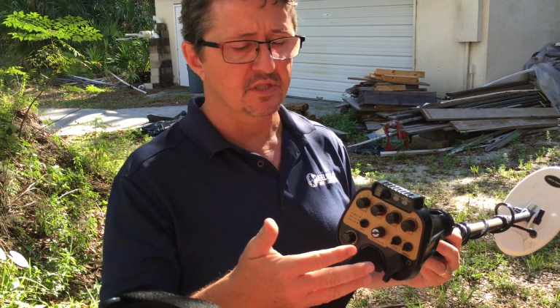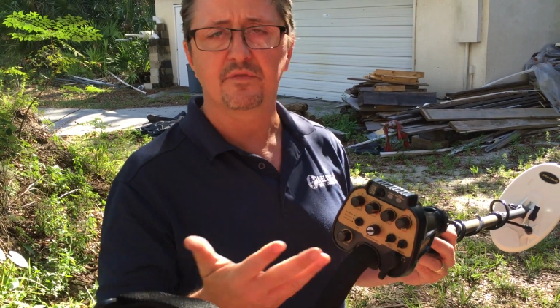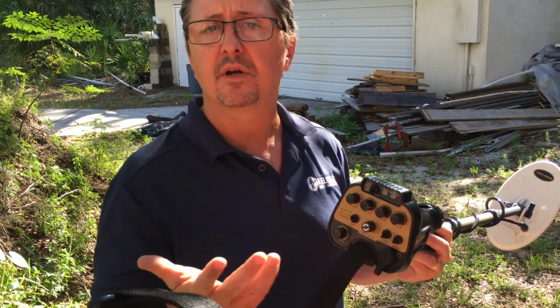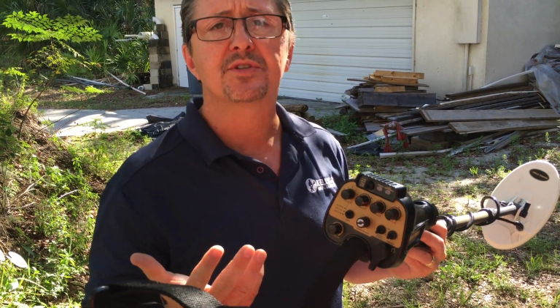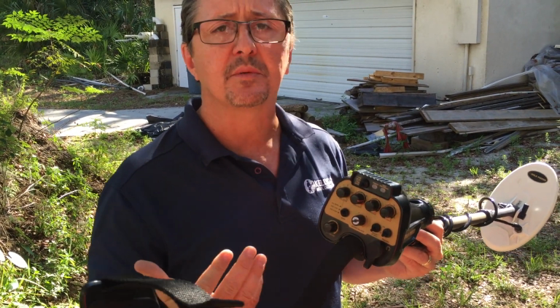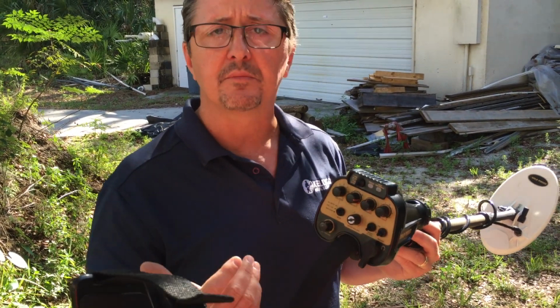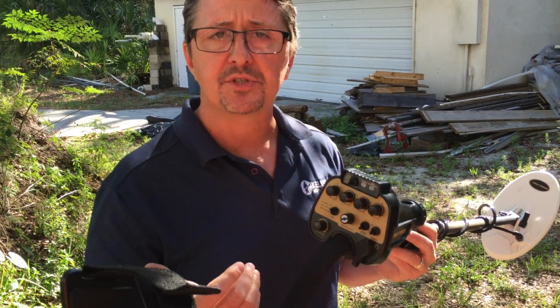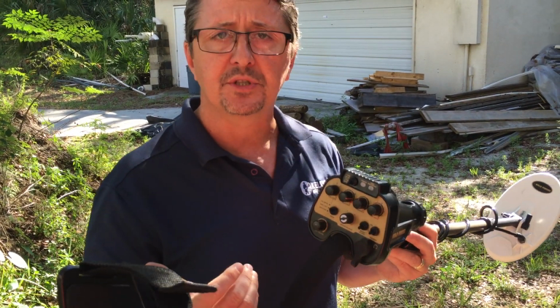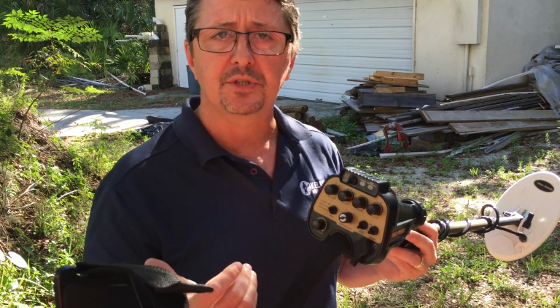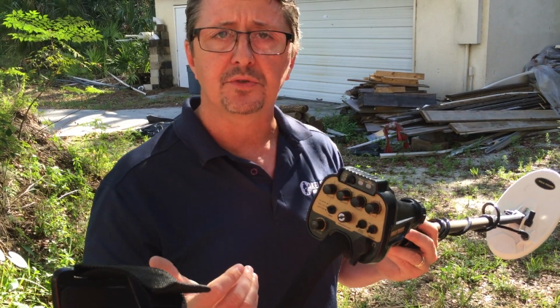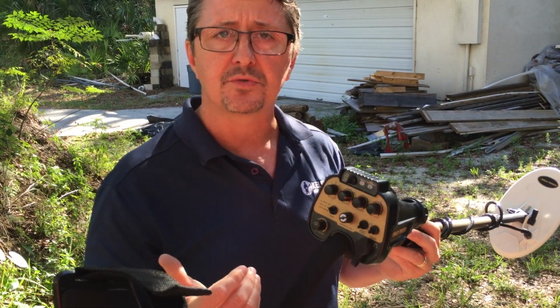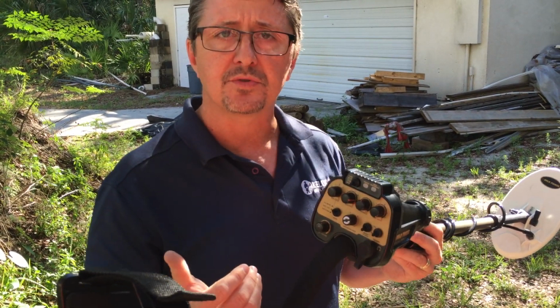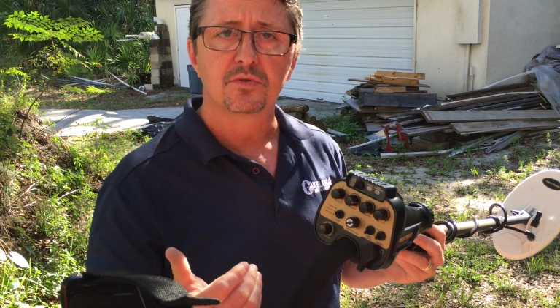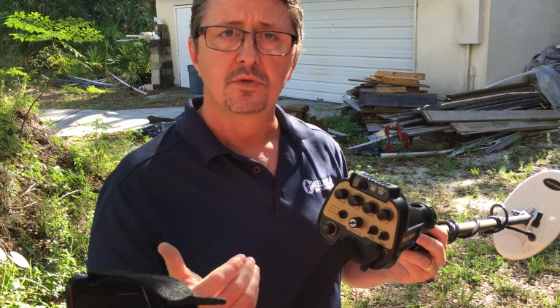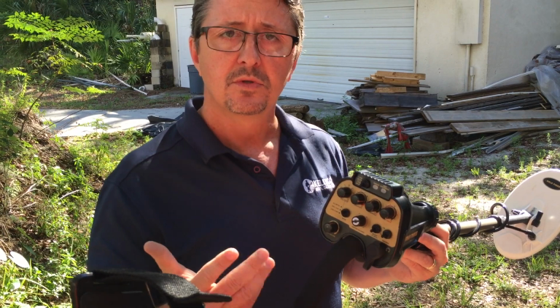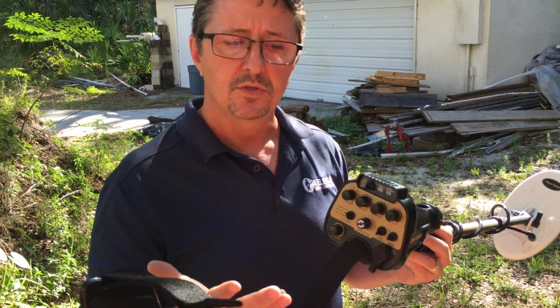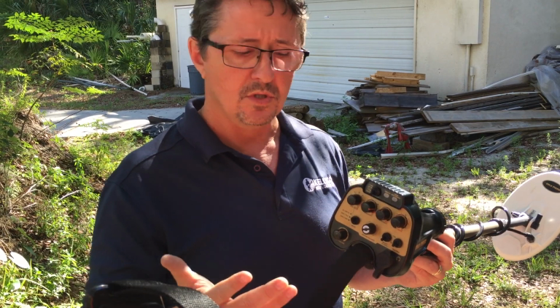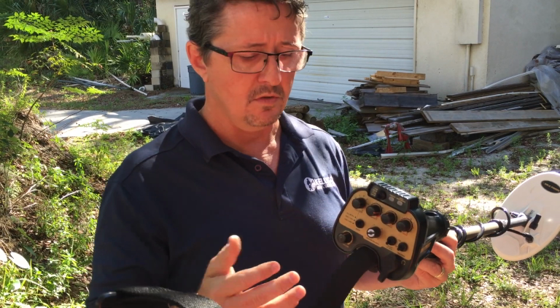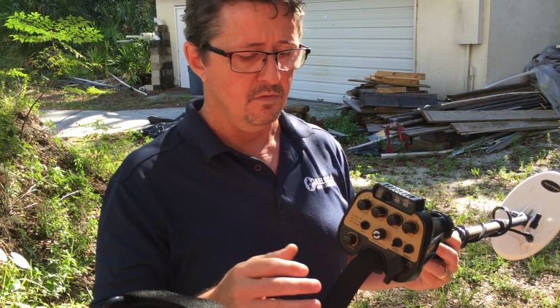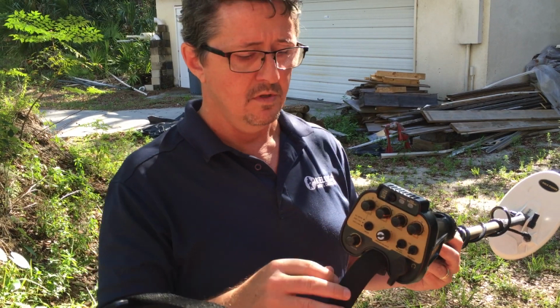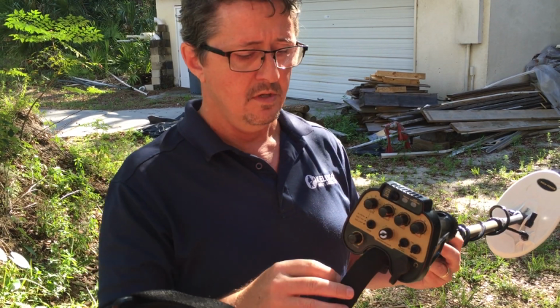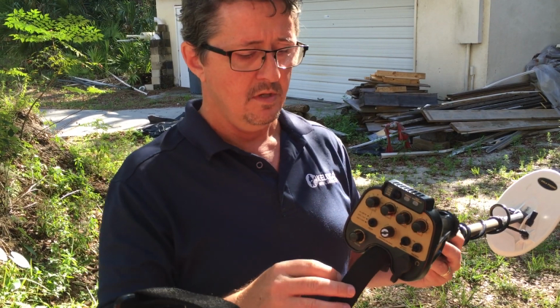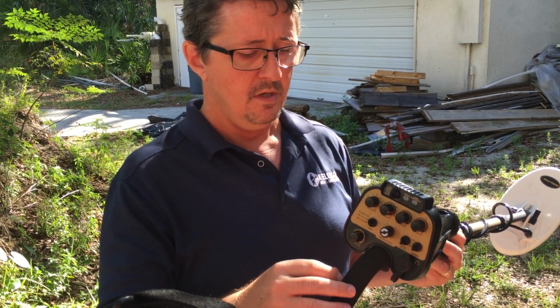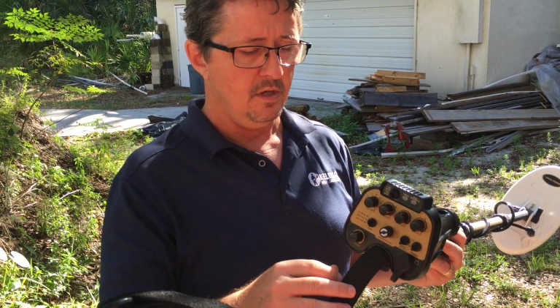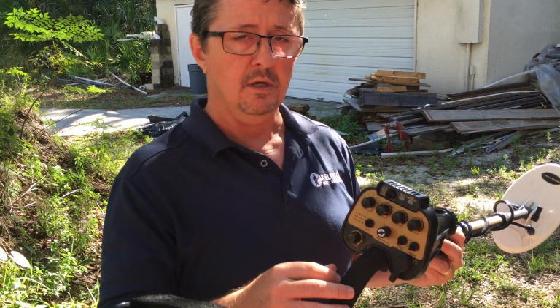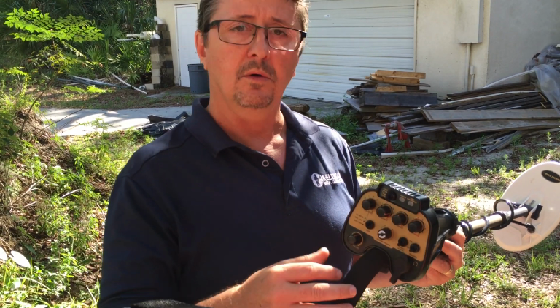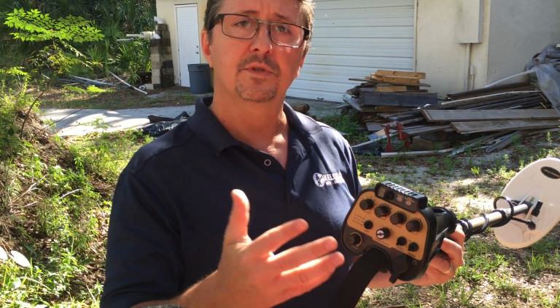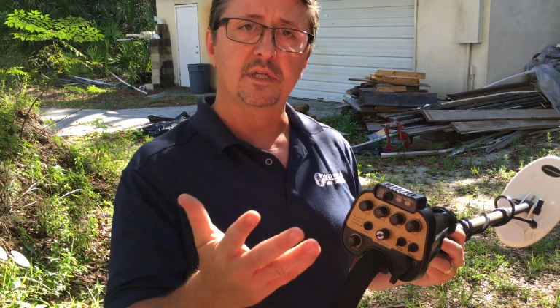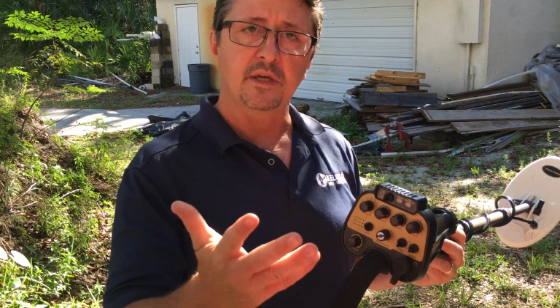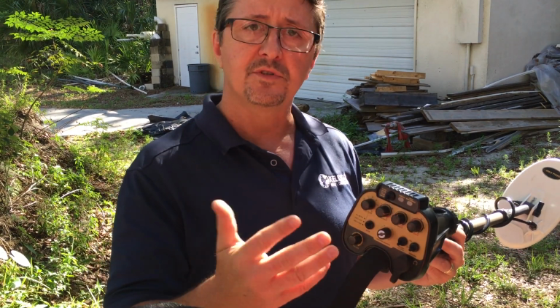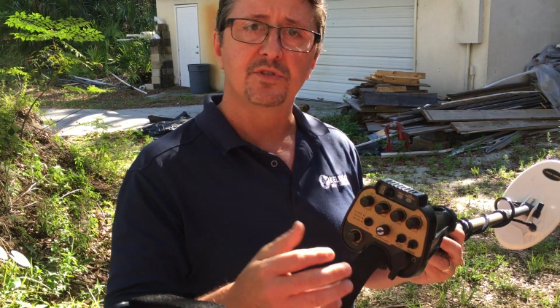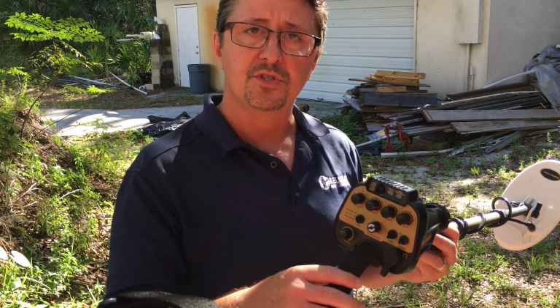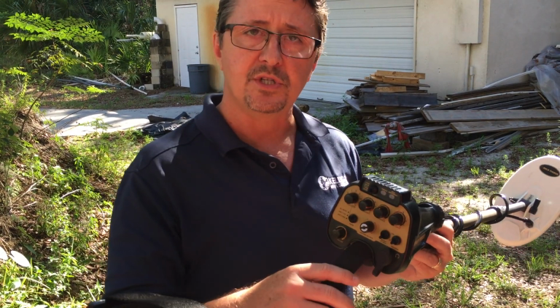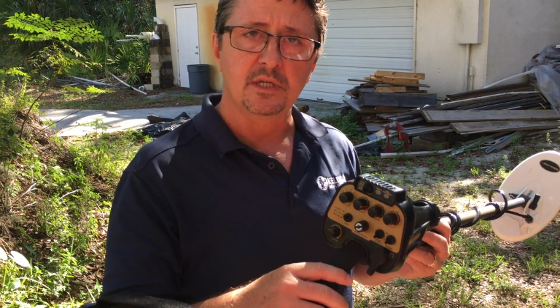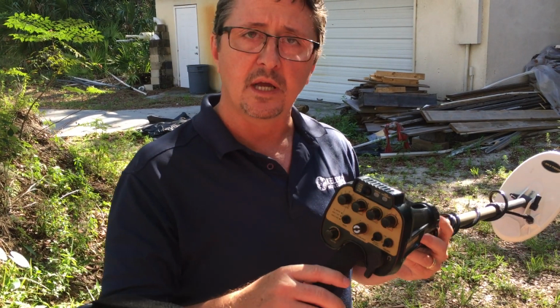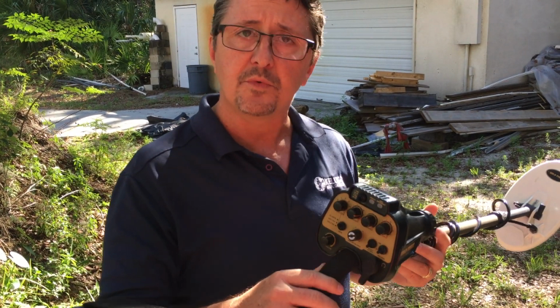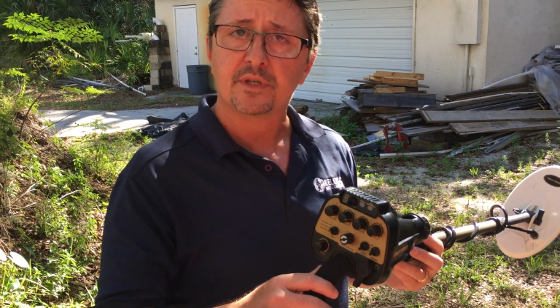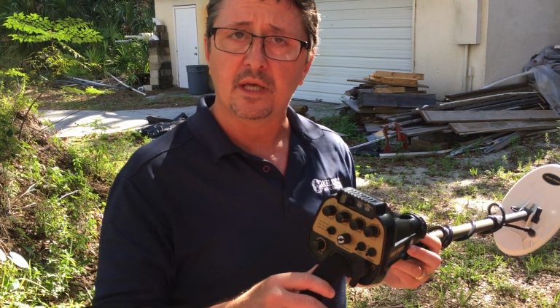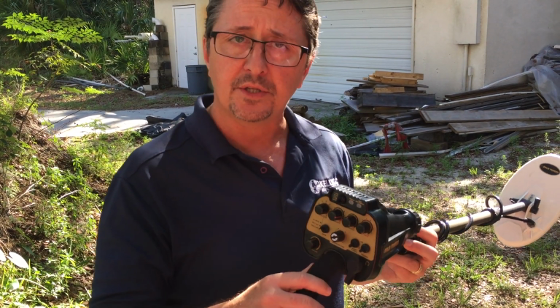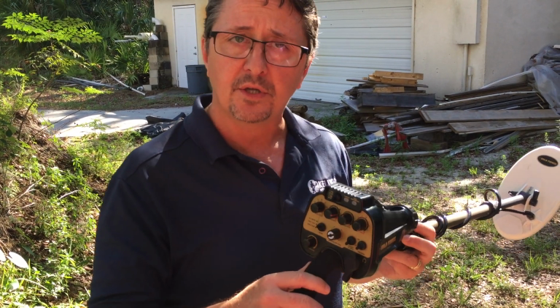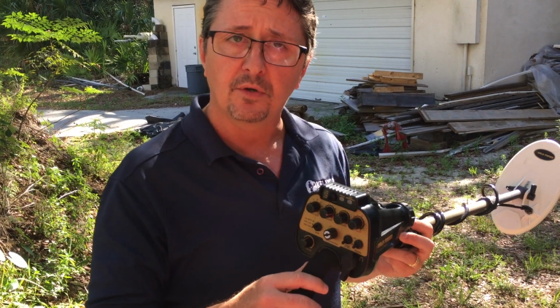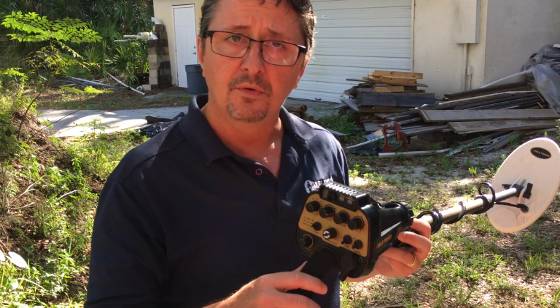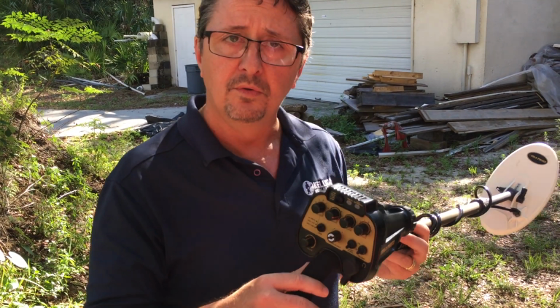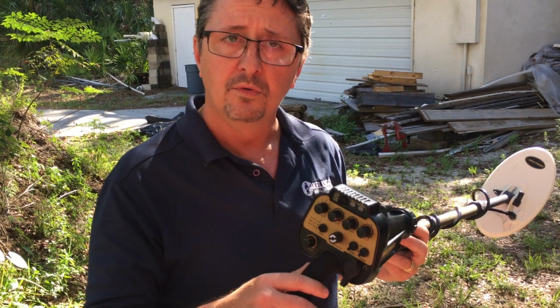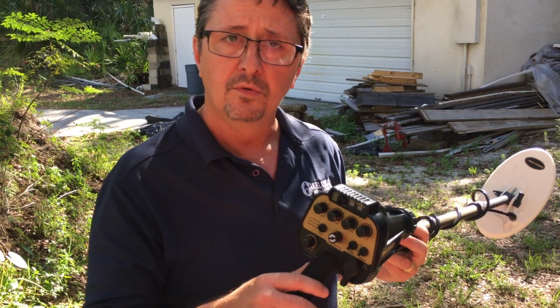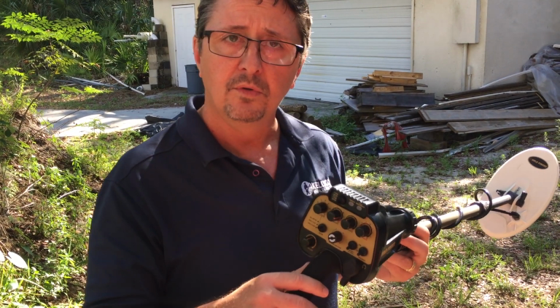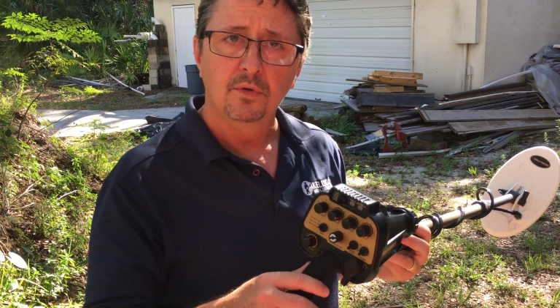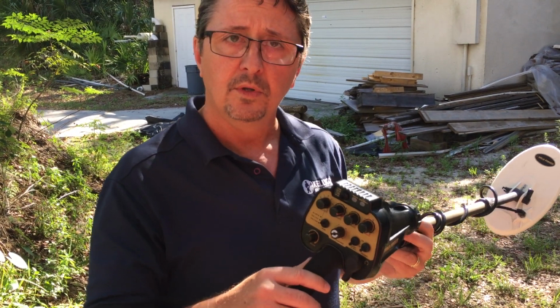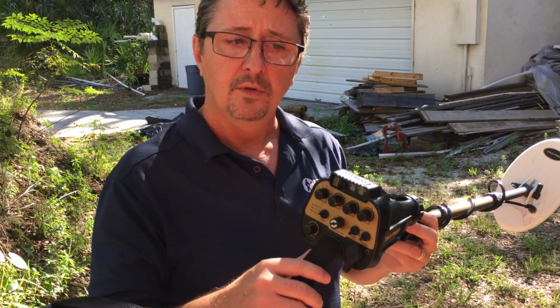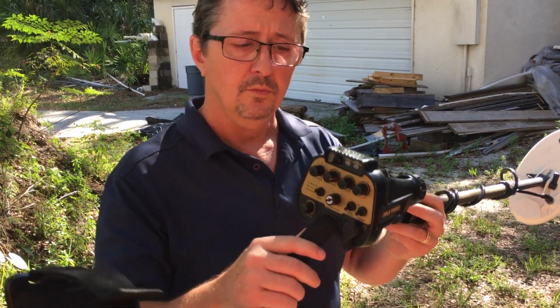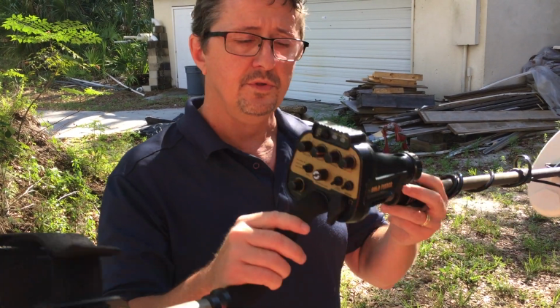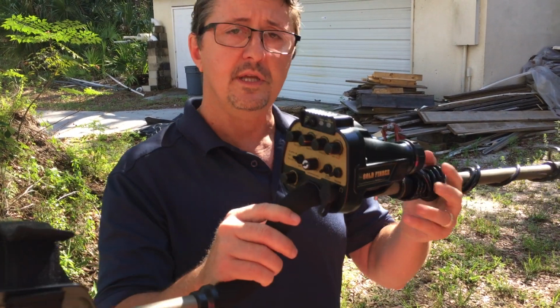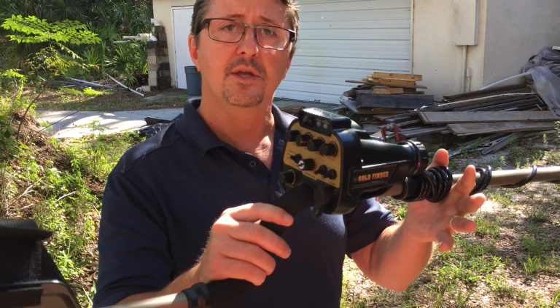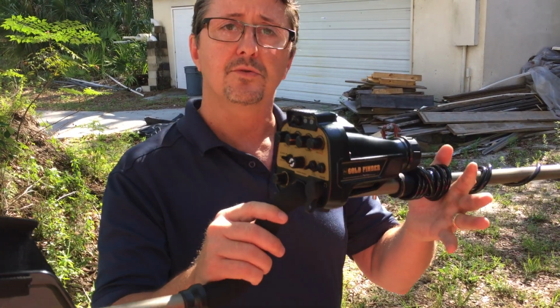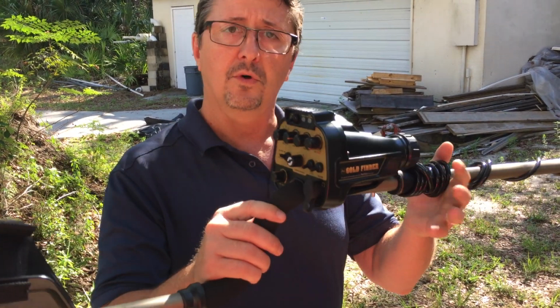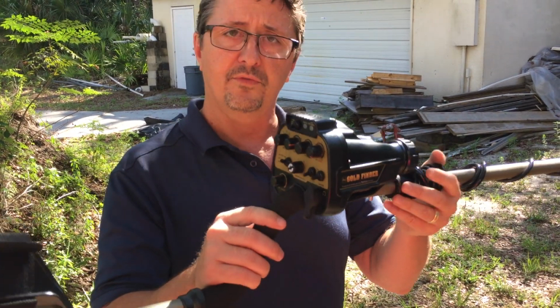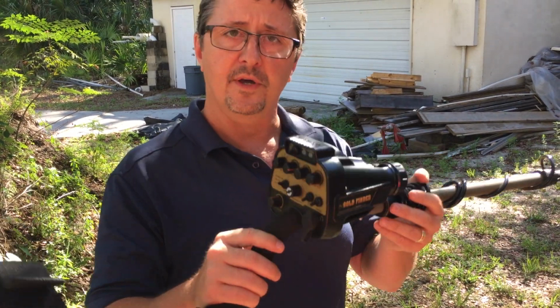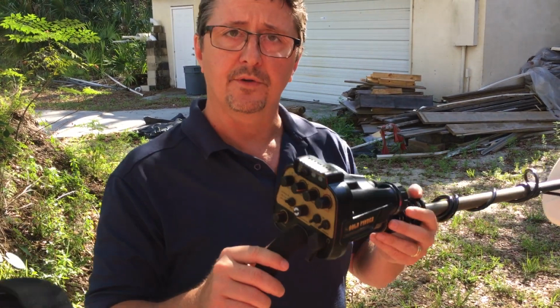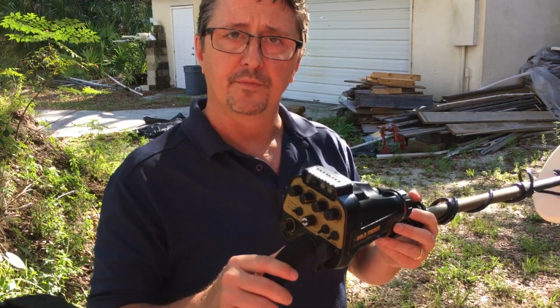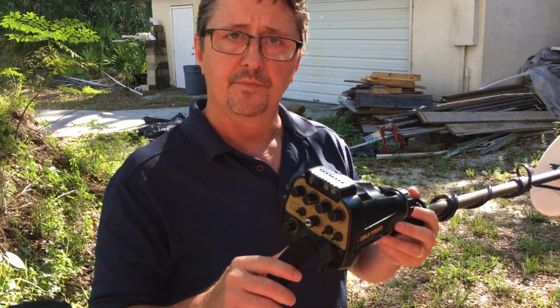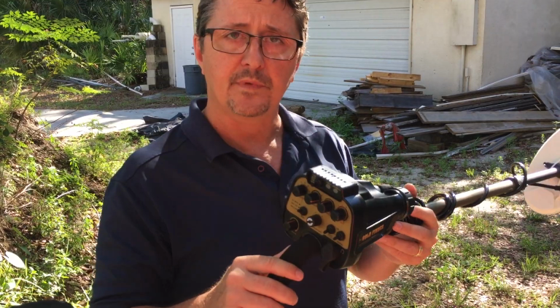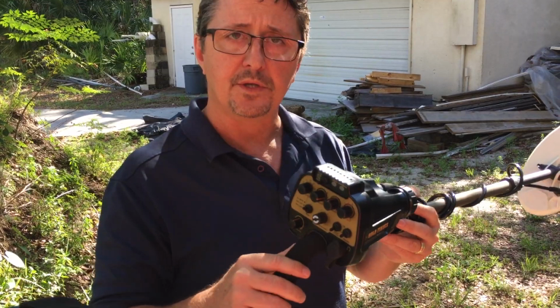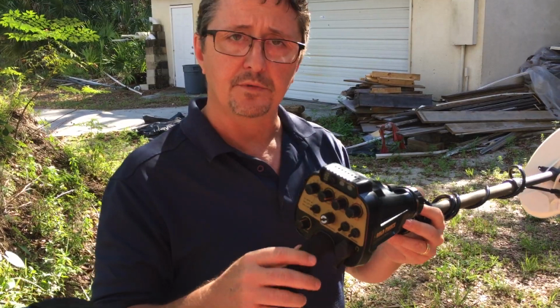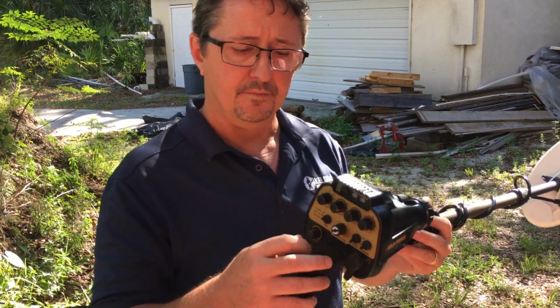It's a very simple machine to use. Once again, this is Gene Knight with Kellyco with the AU Gold Finder — thank you.